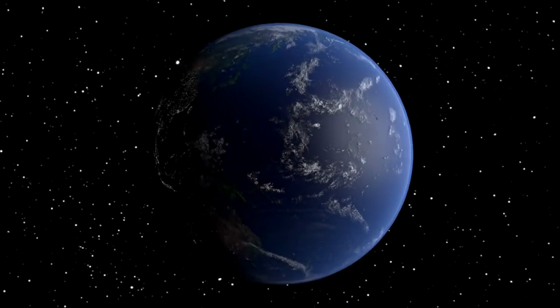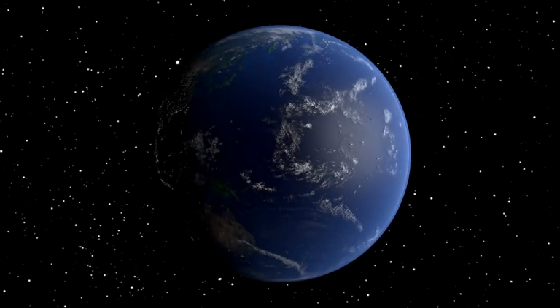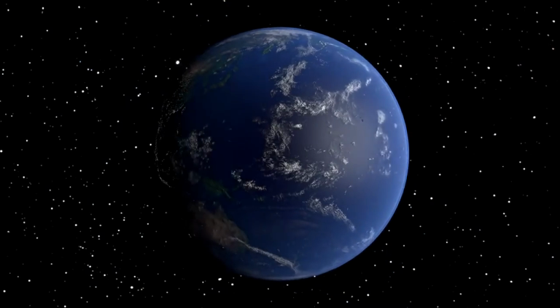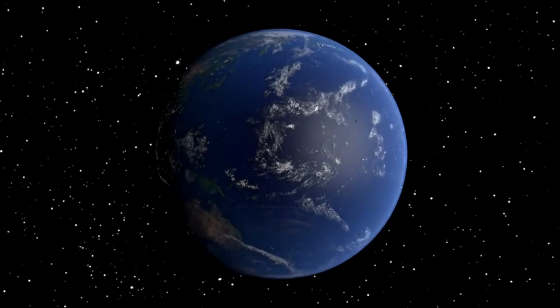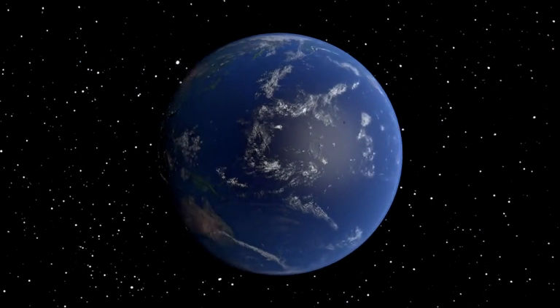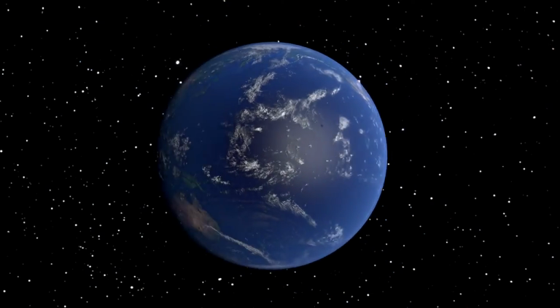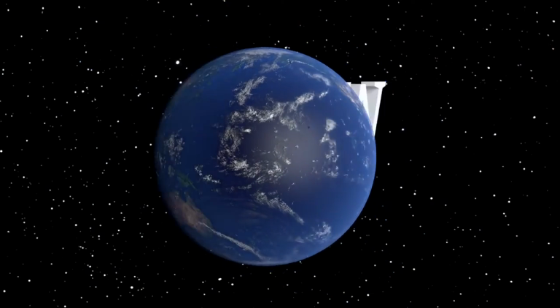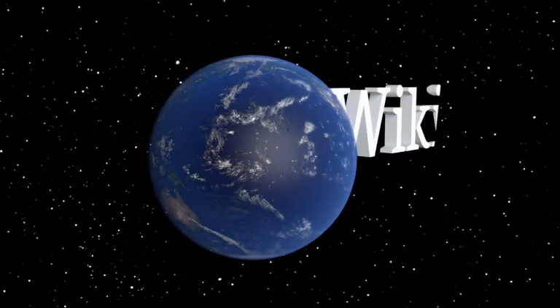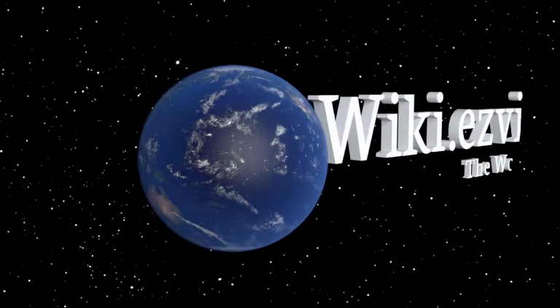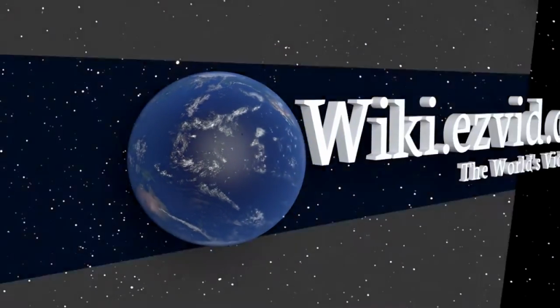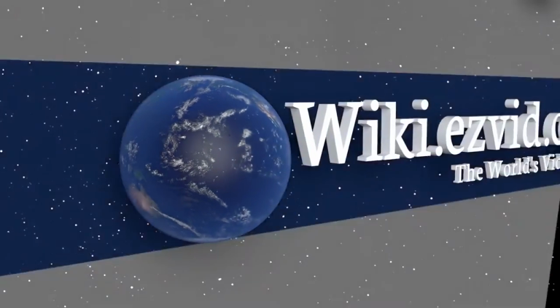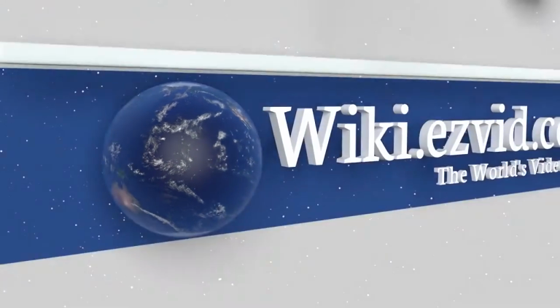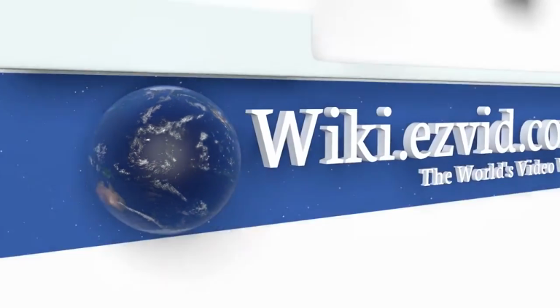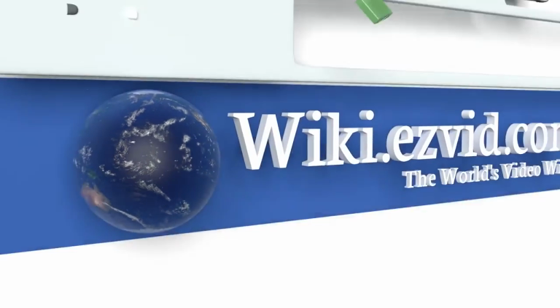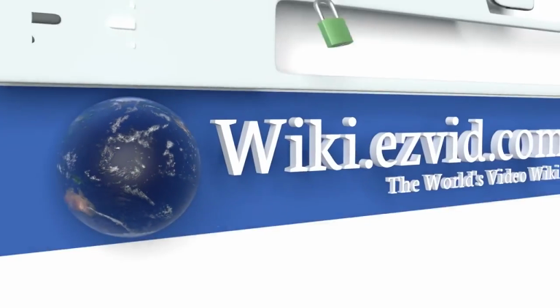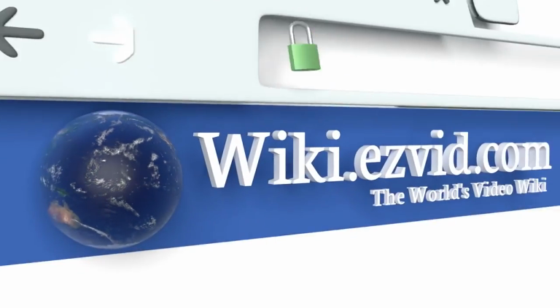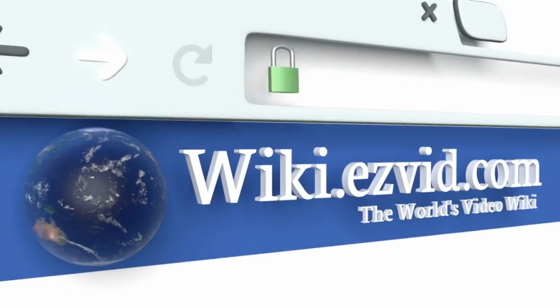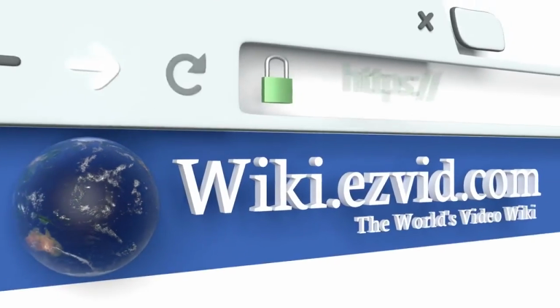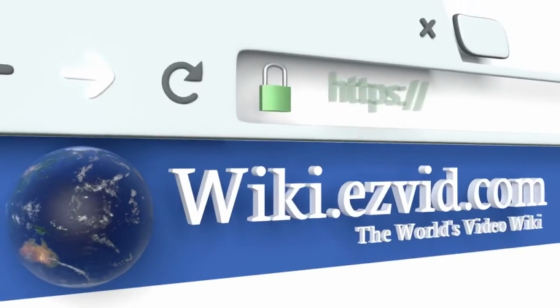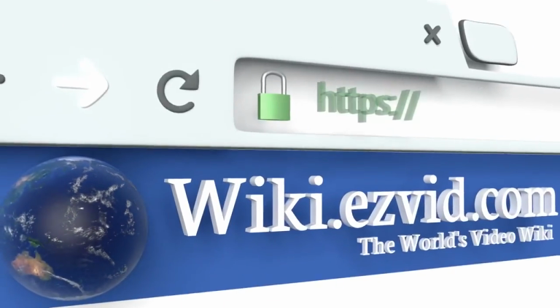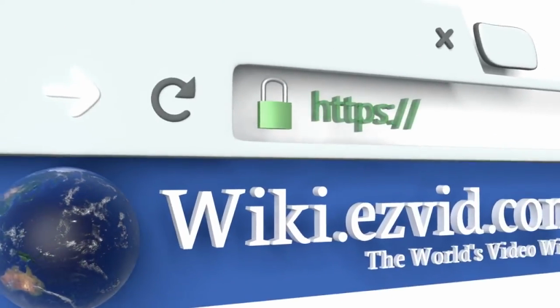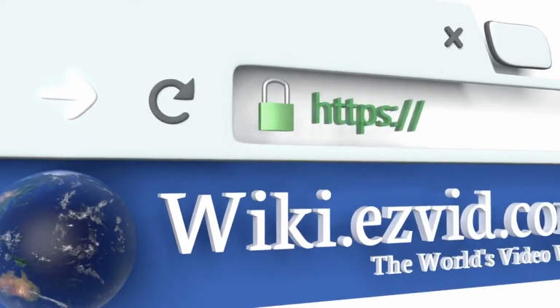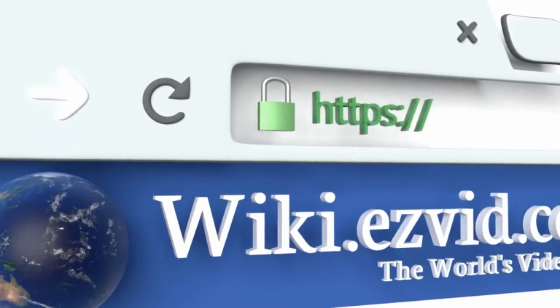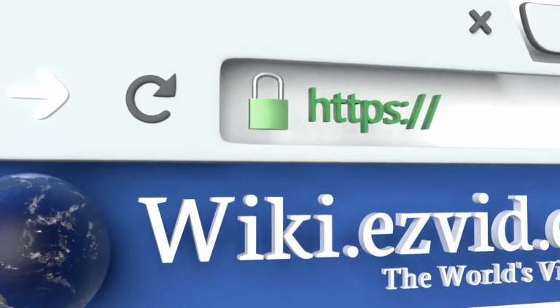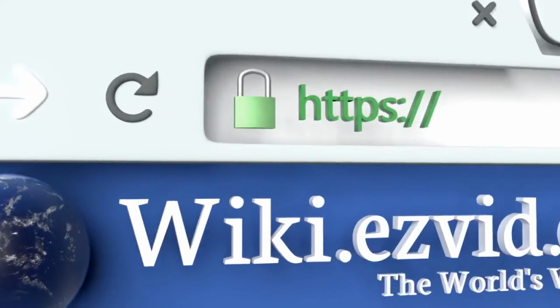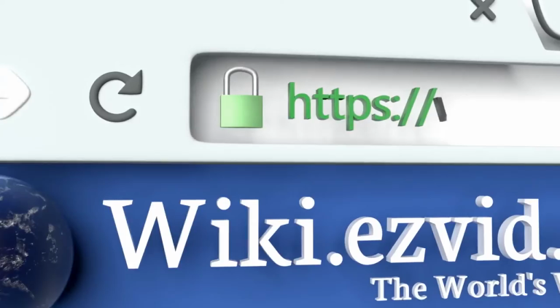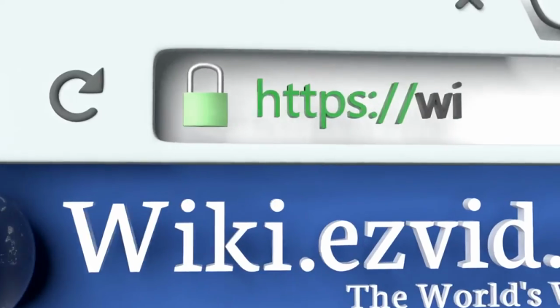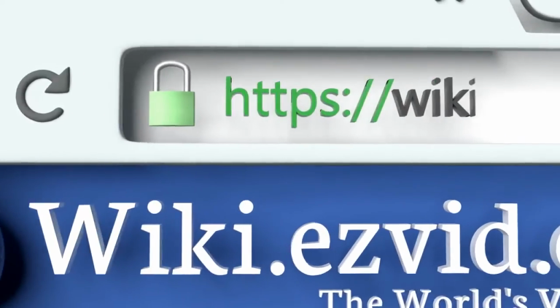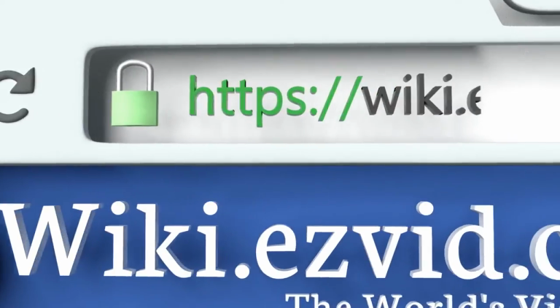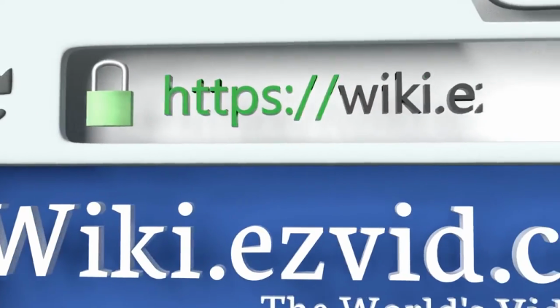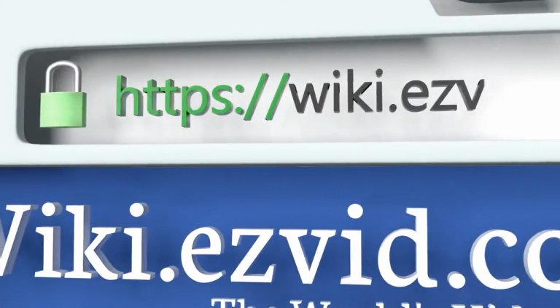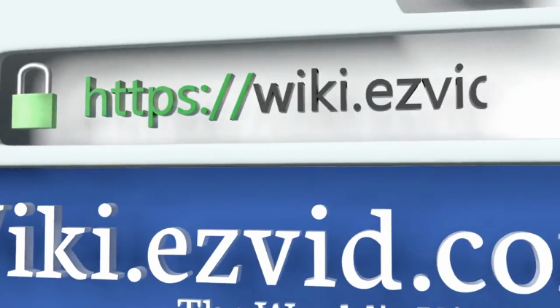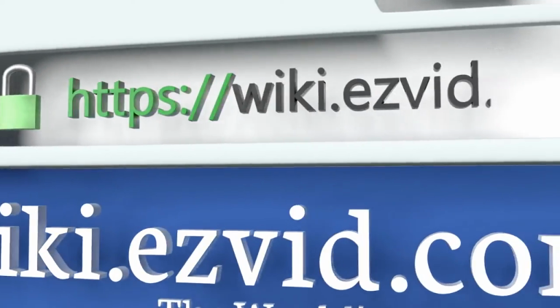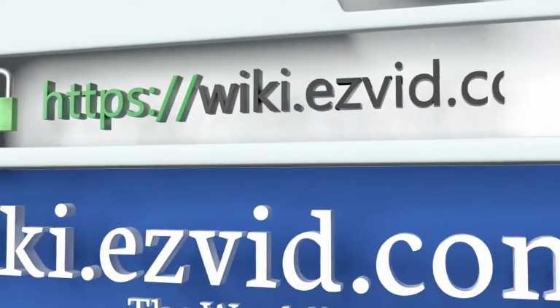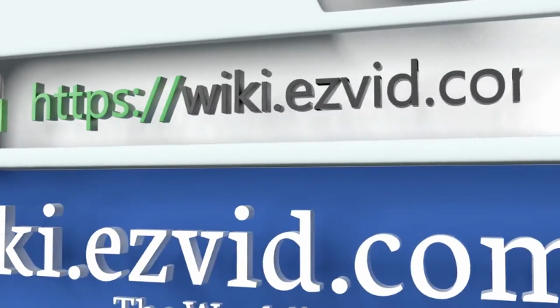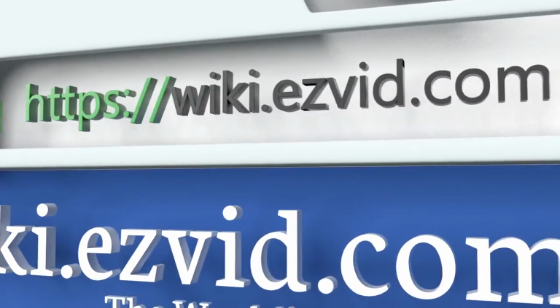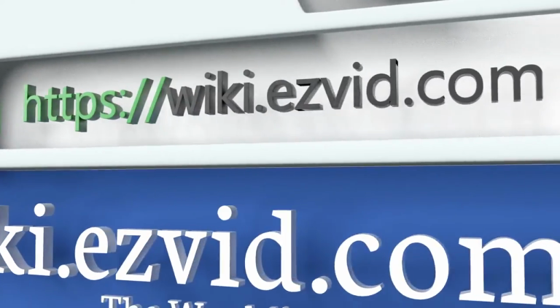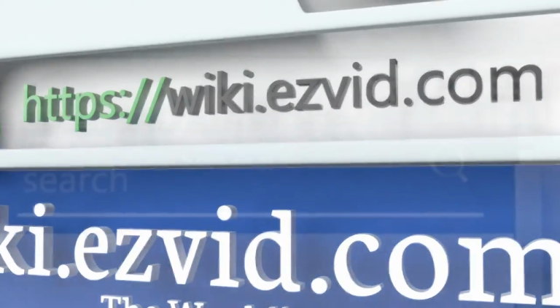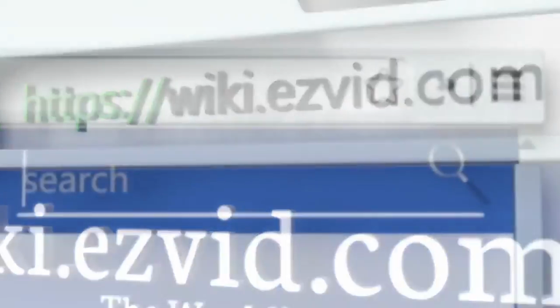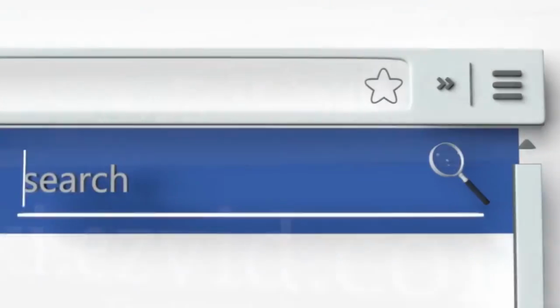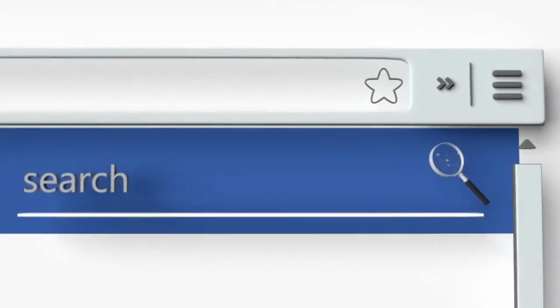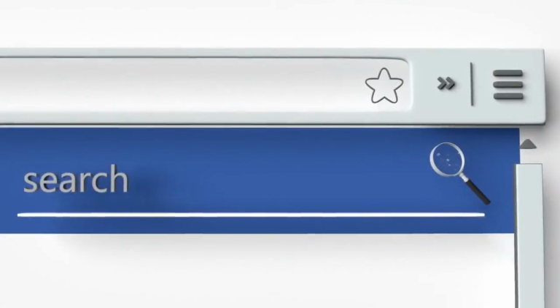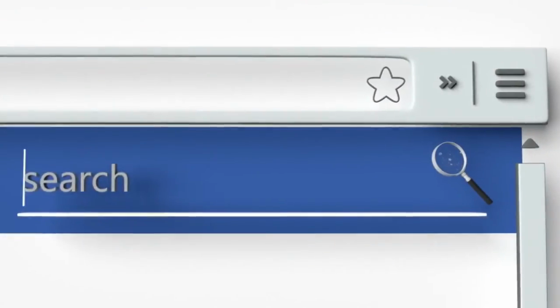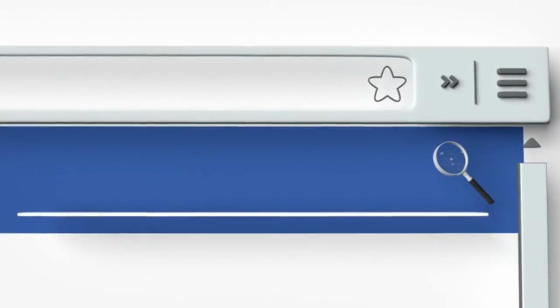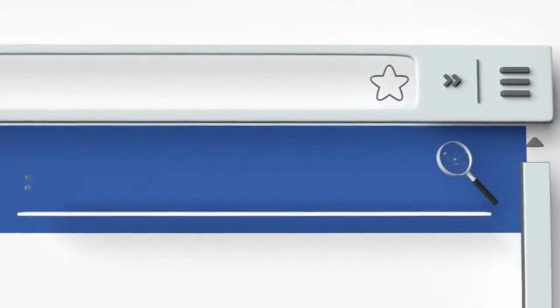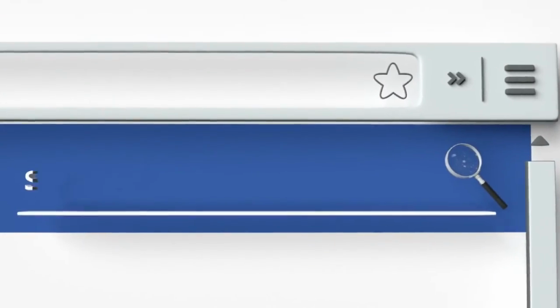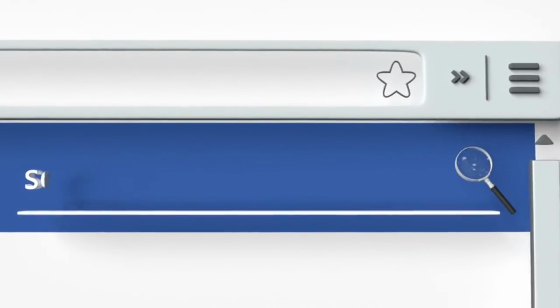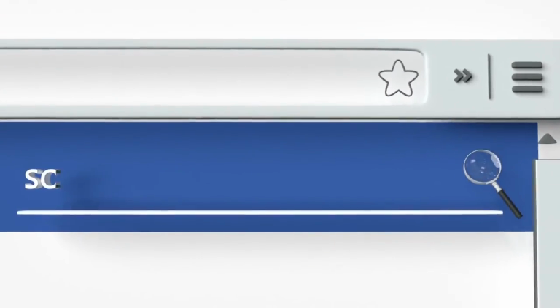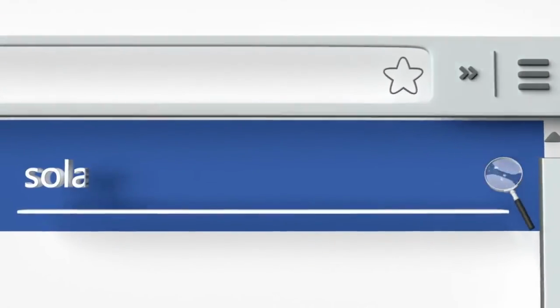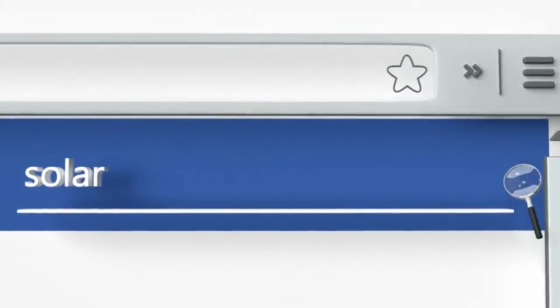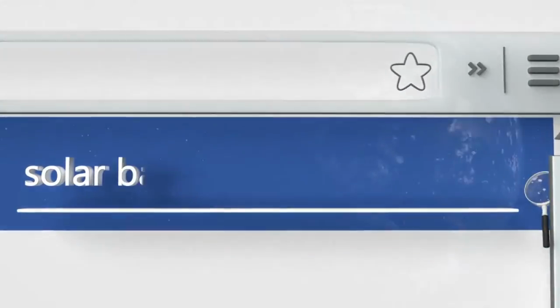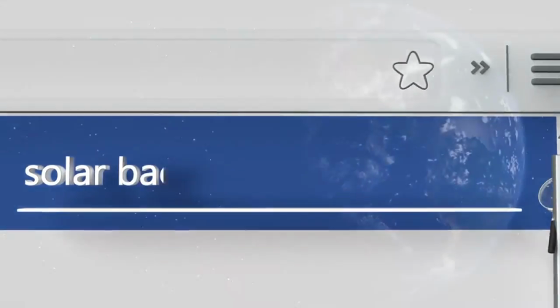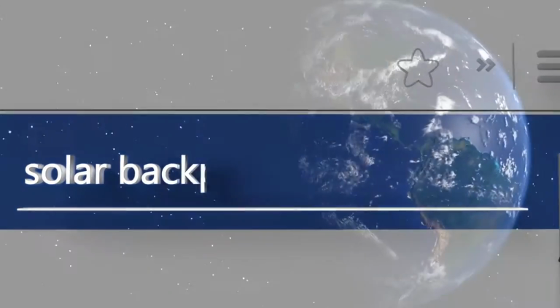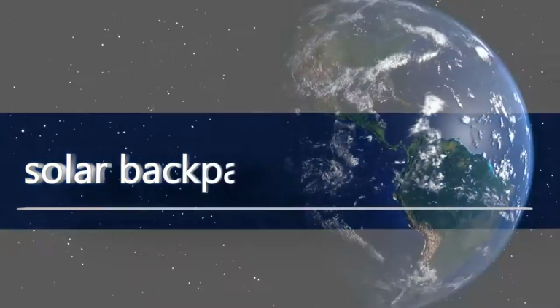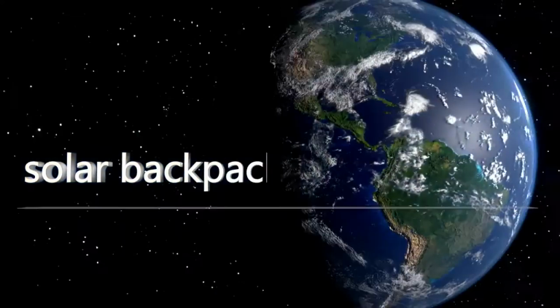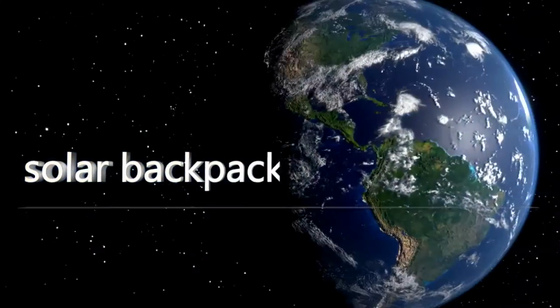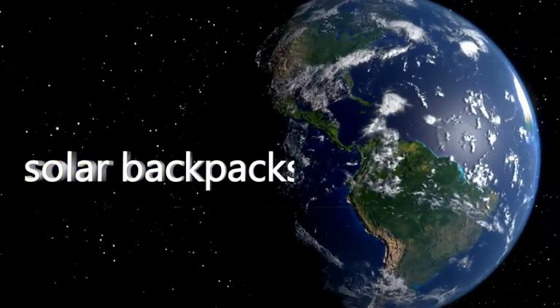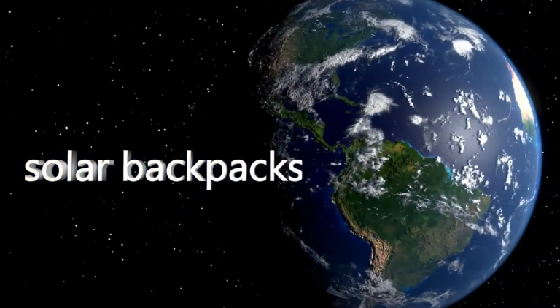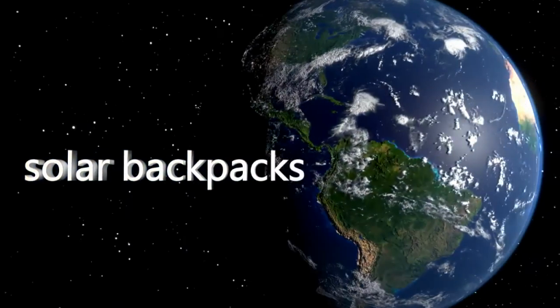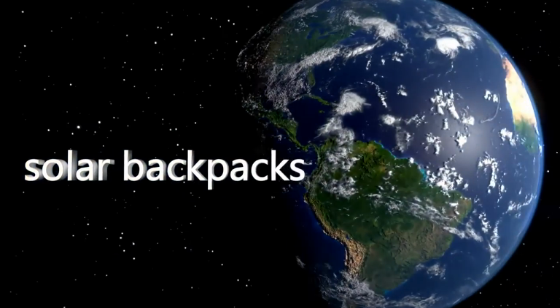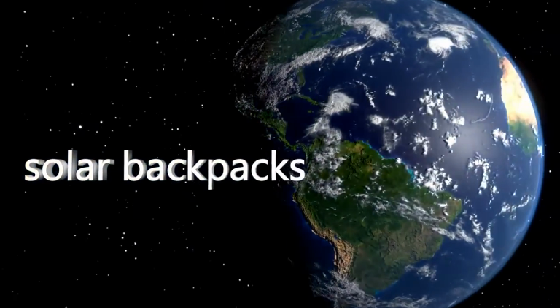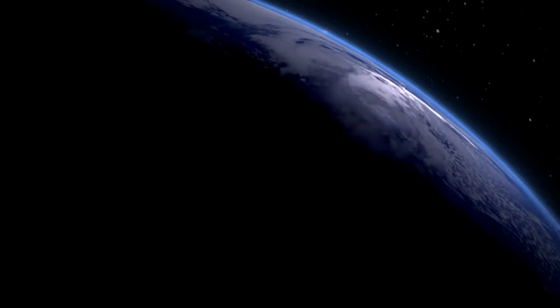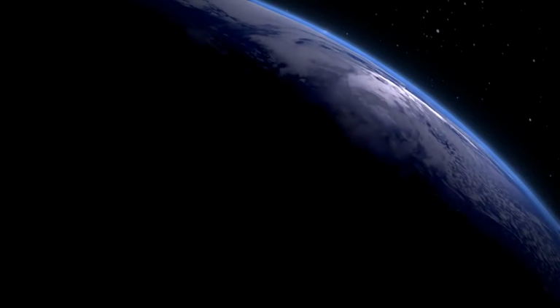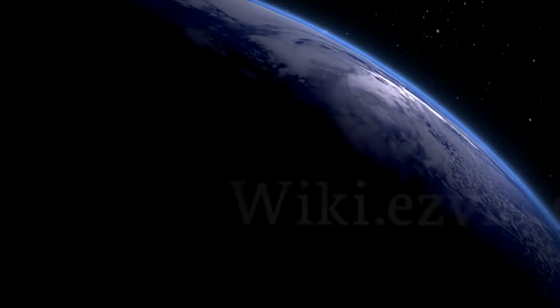To see all of our choices, go to wiki.easyvid.com and search for solar backpacks, or click beneath this video.